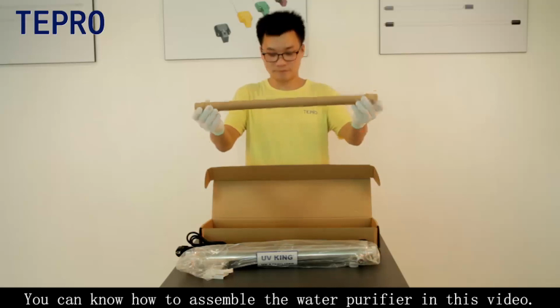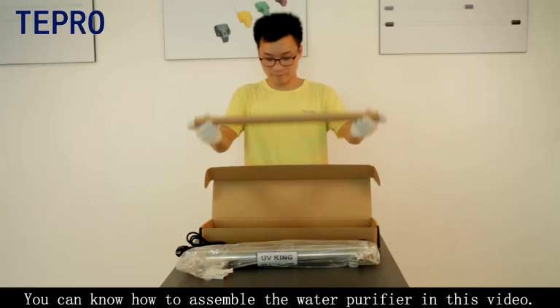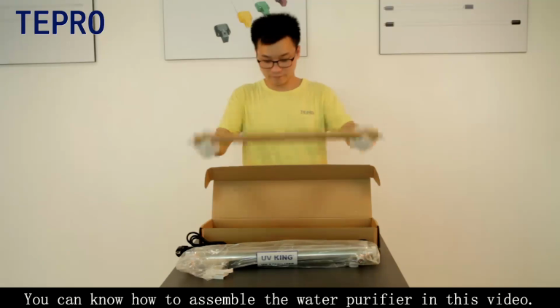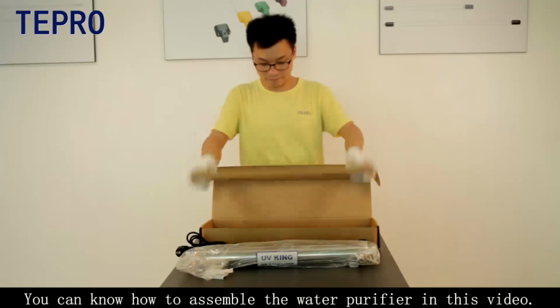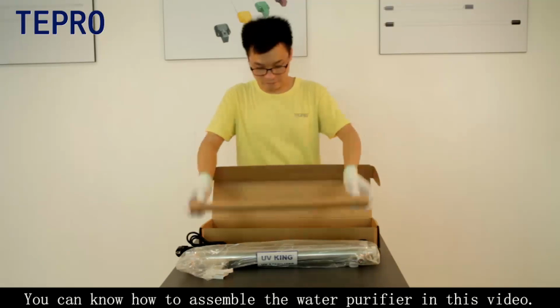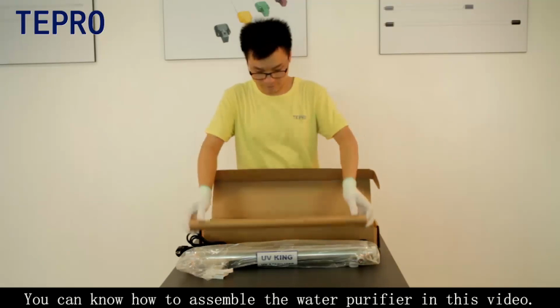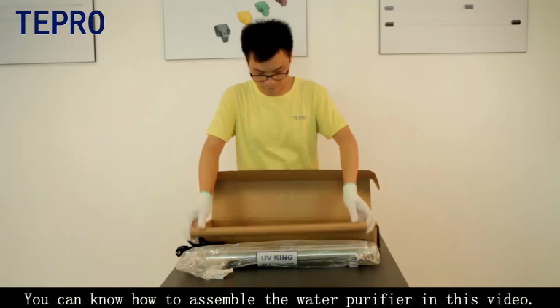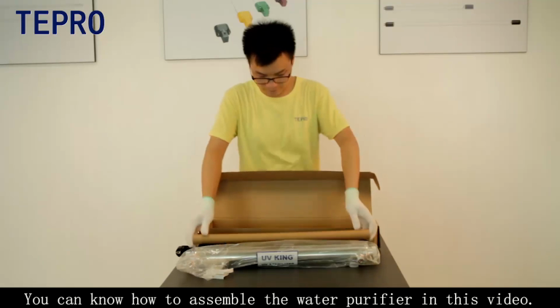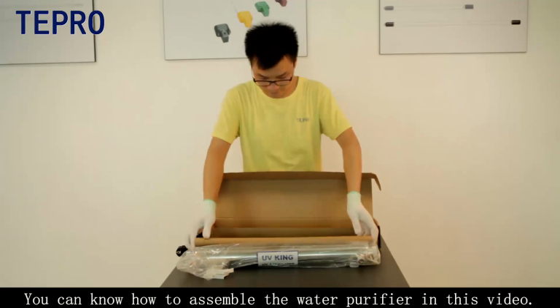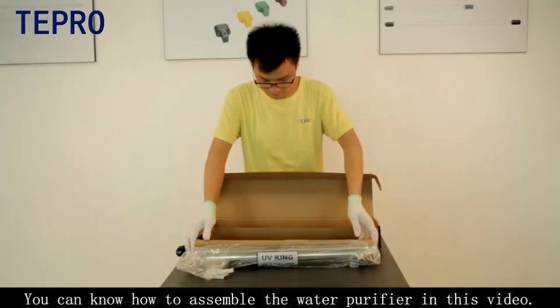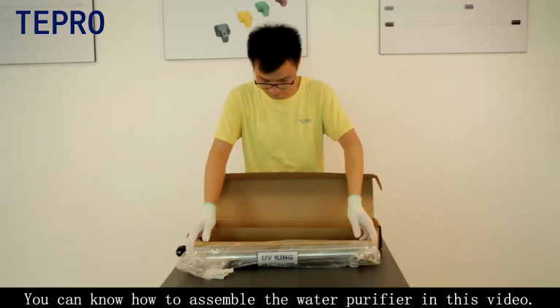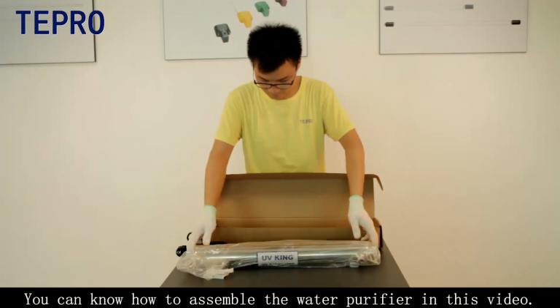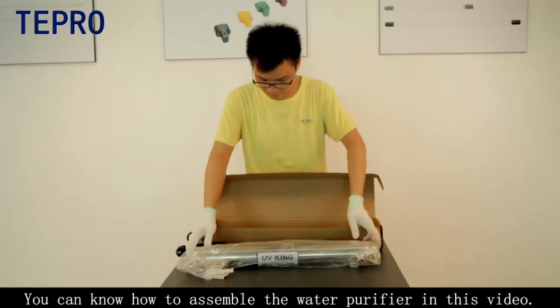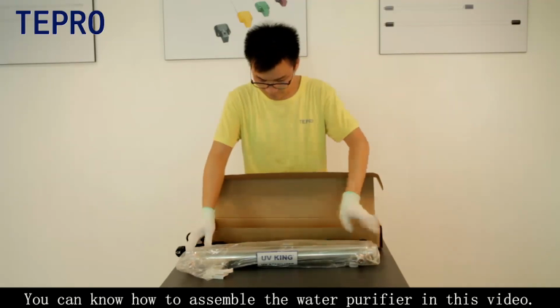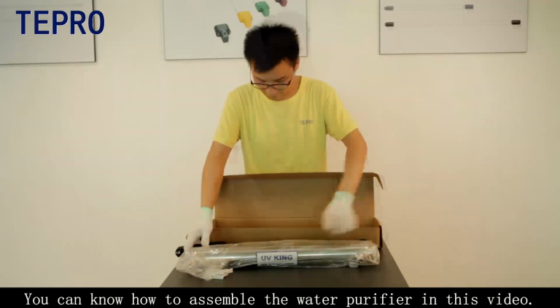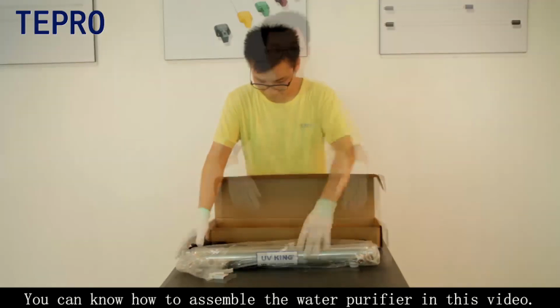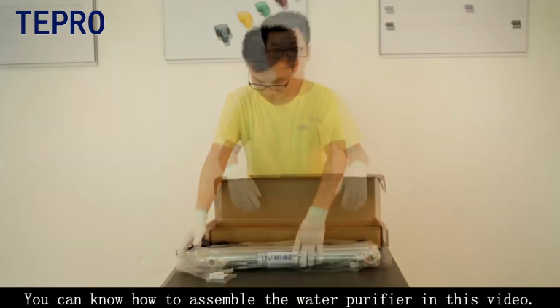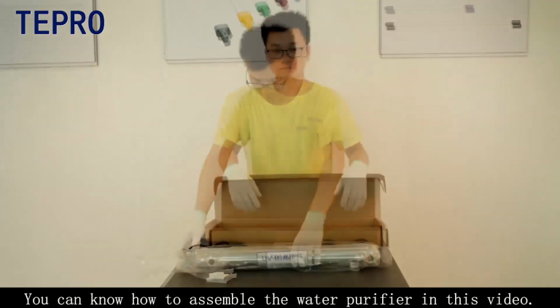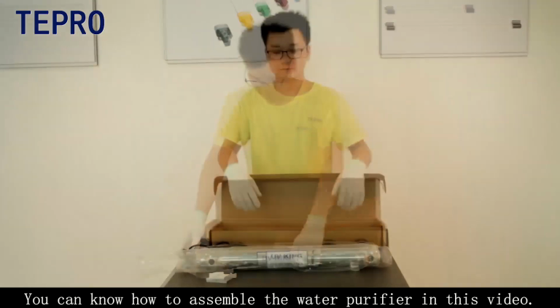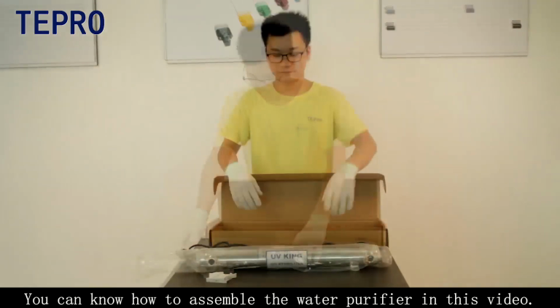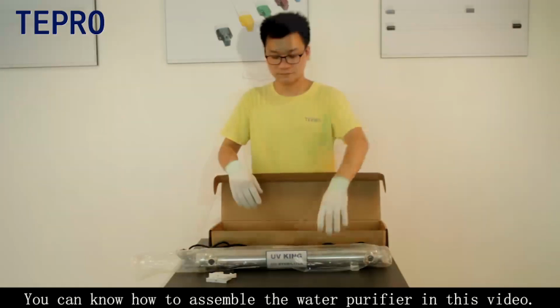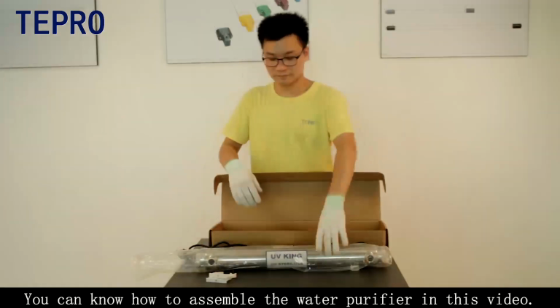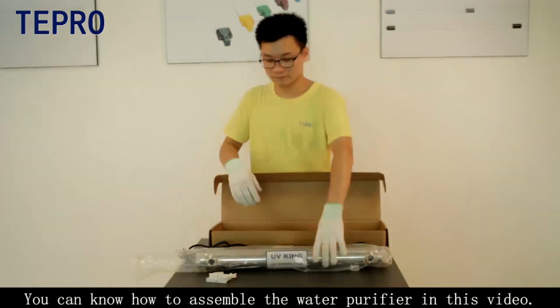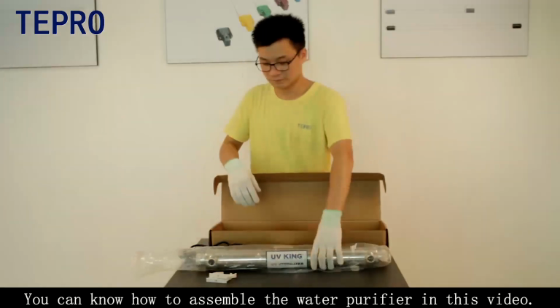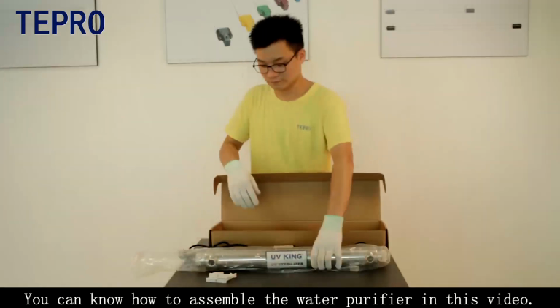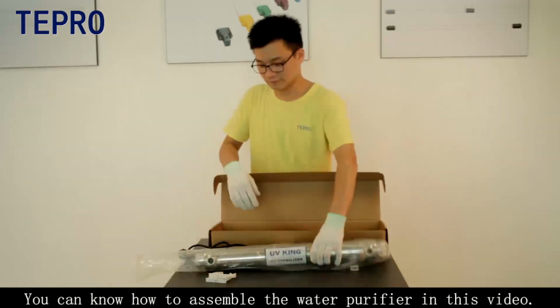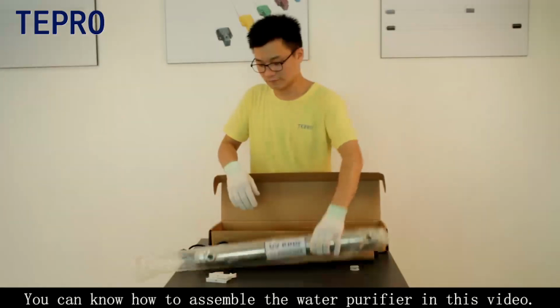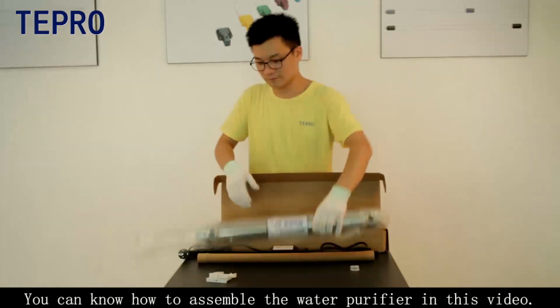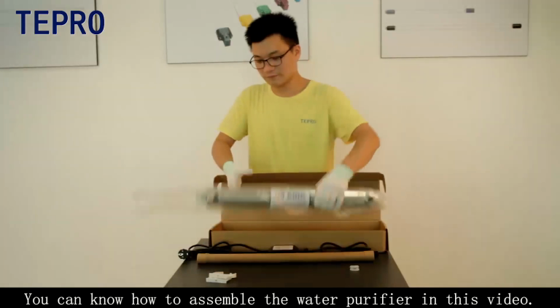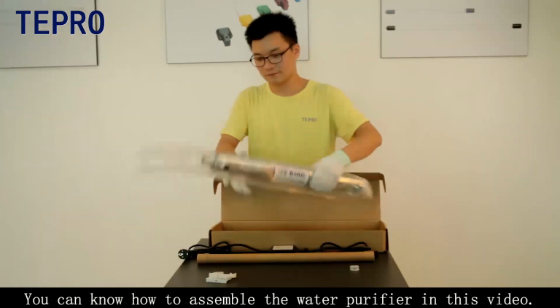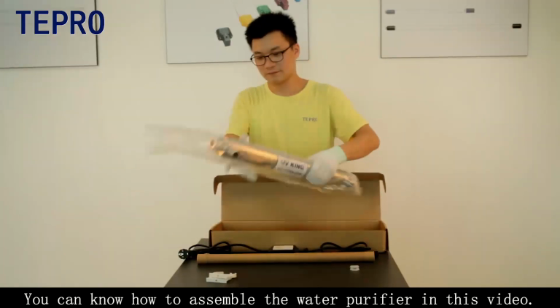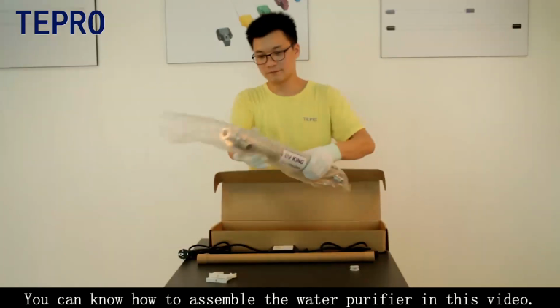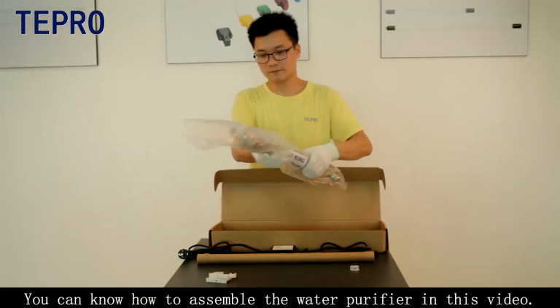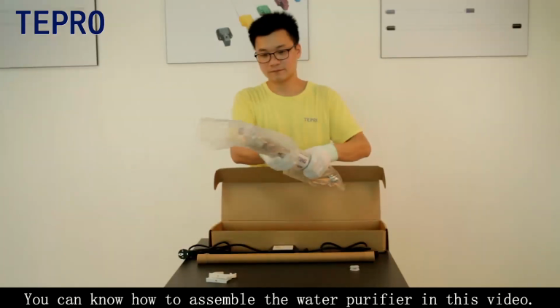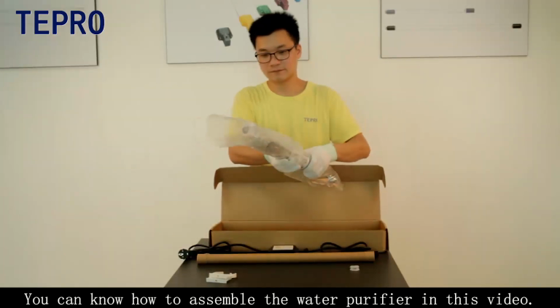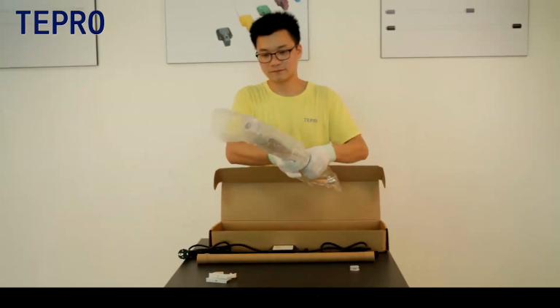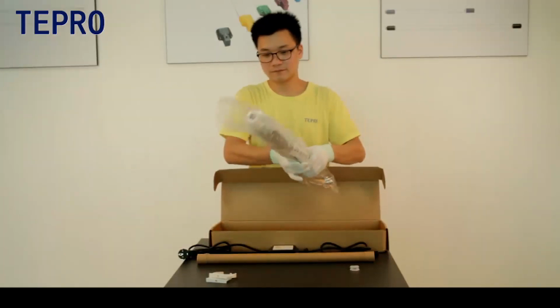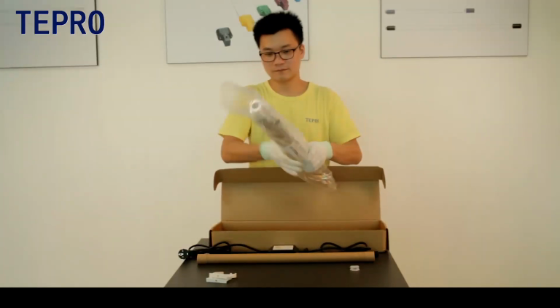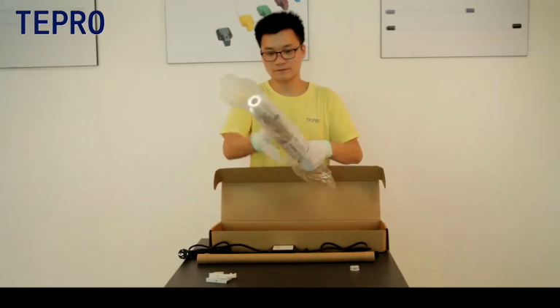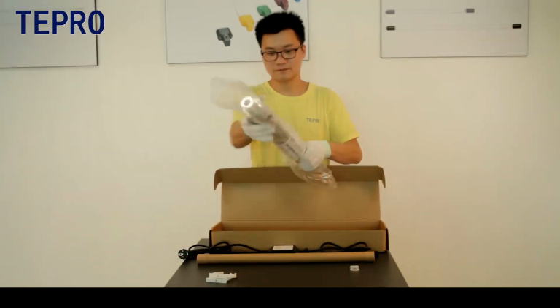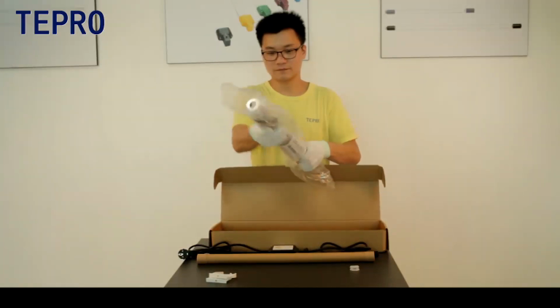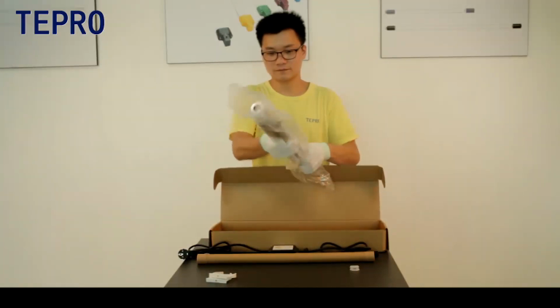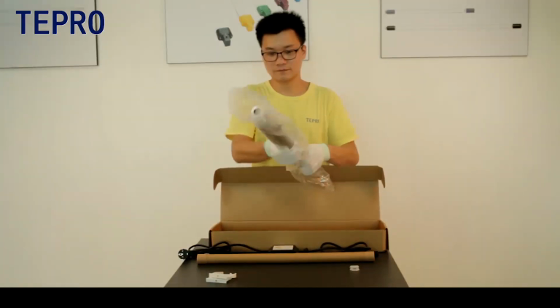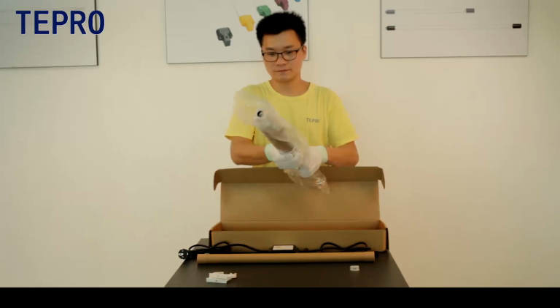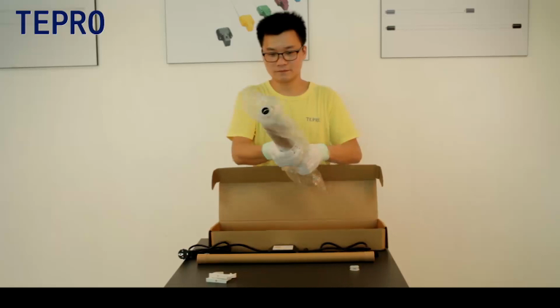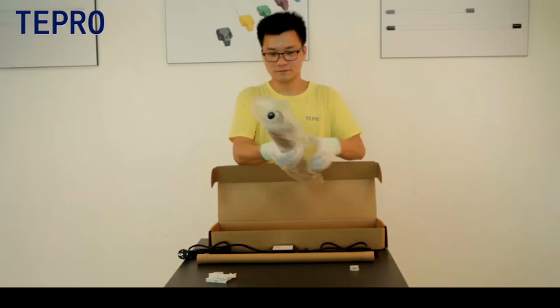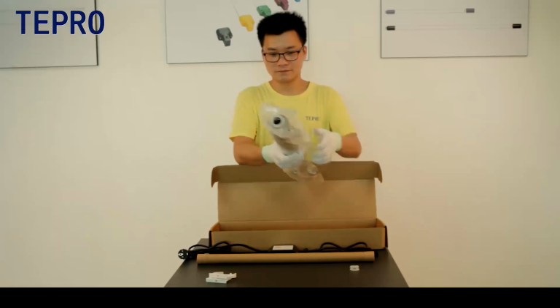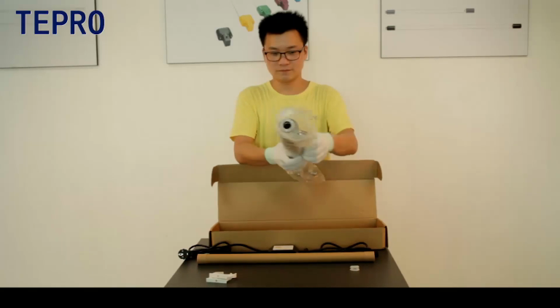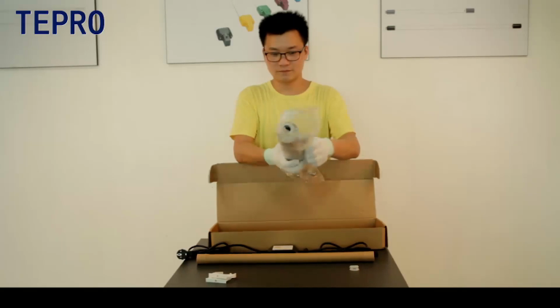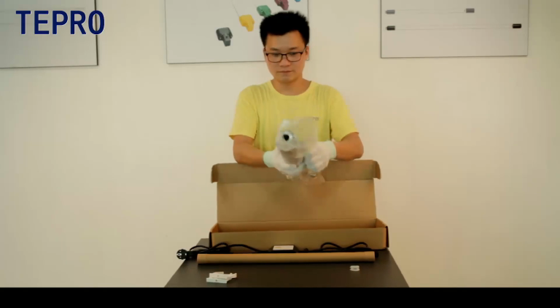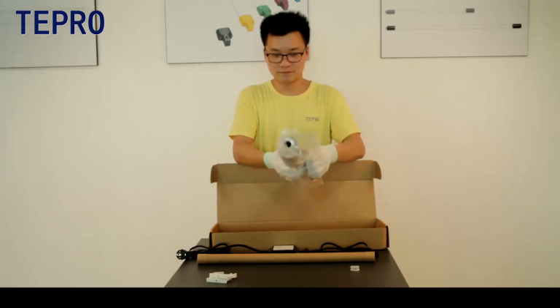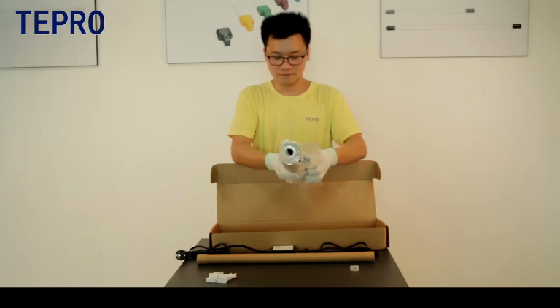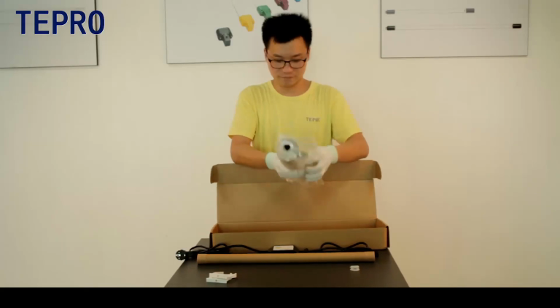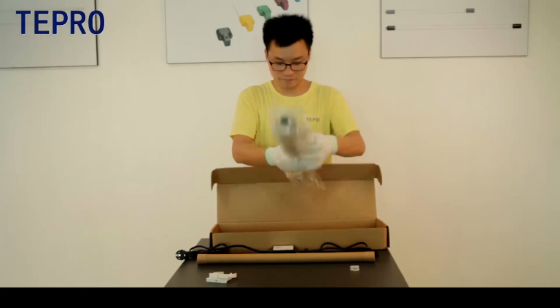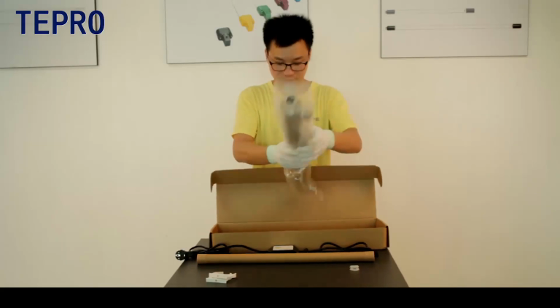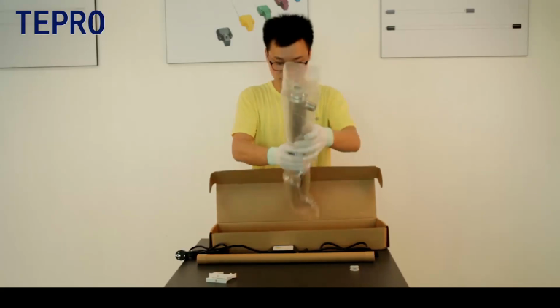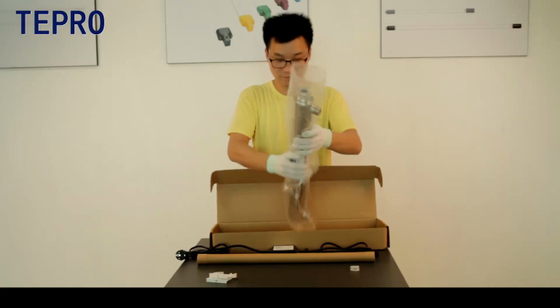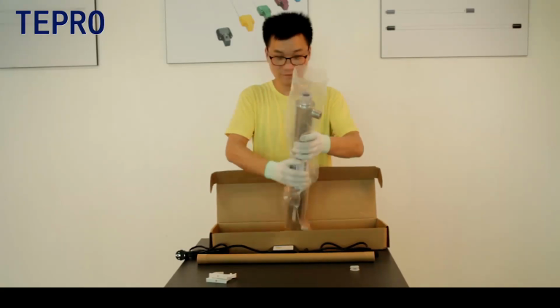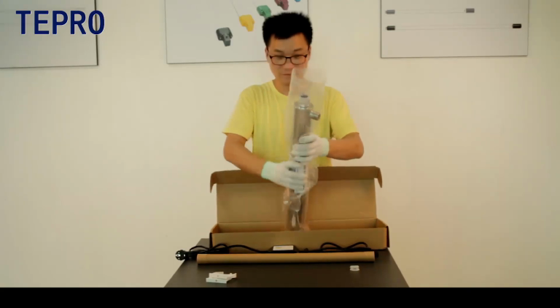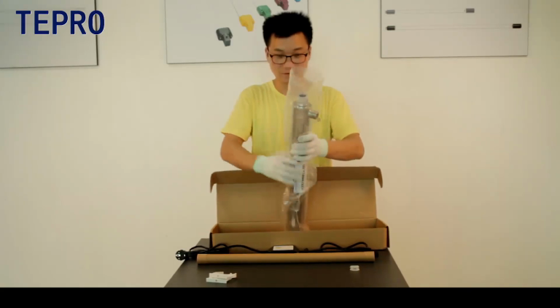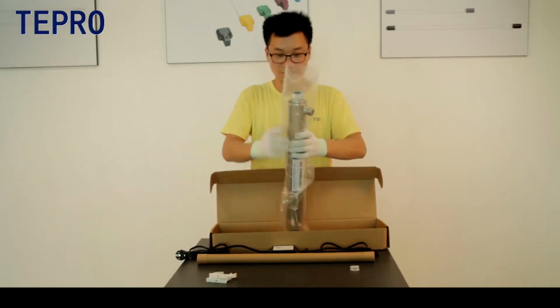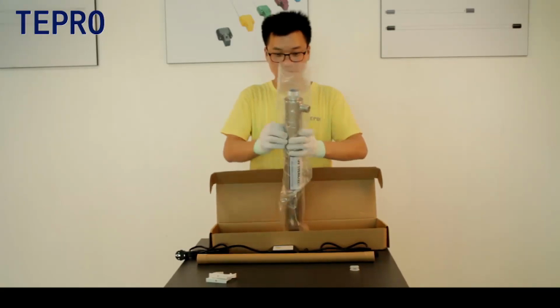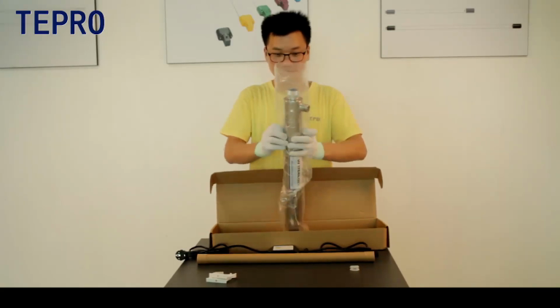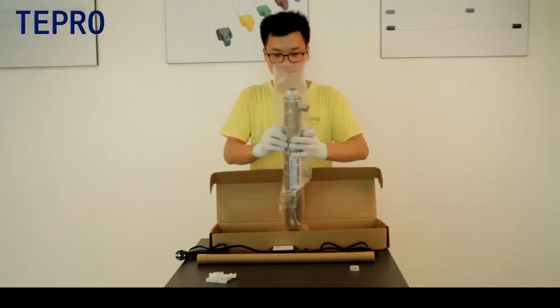You can learn how to assemble the water purifier in this video. There we go.